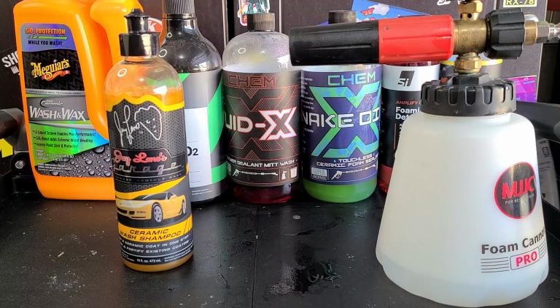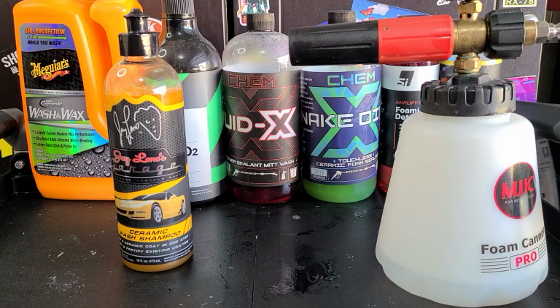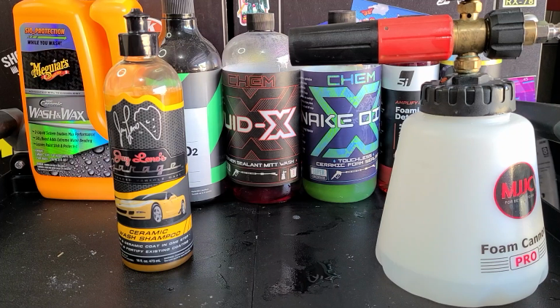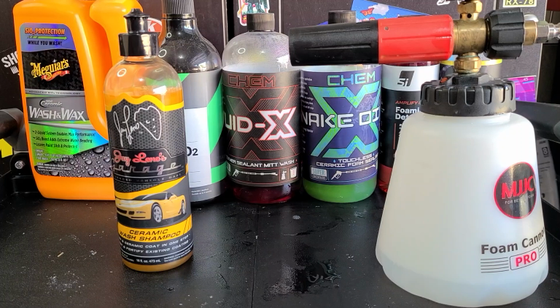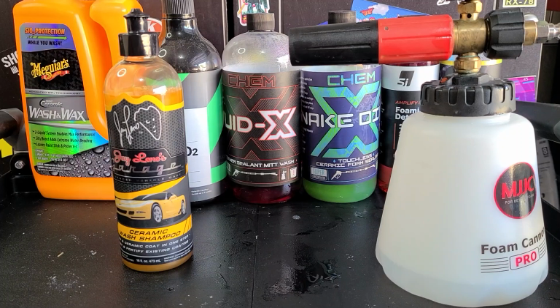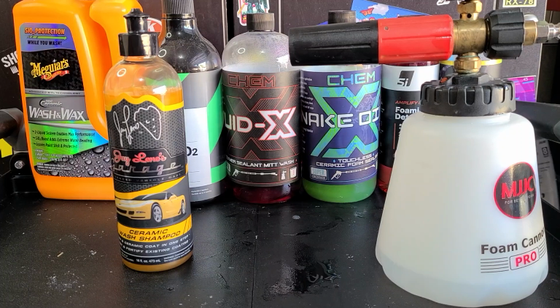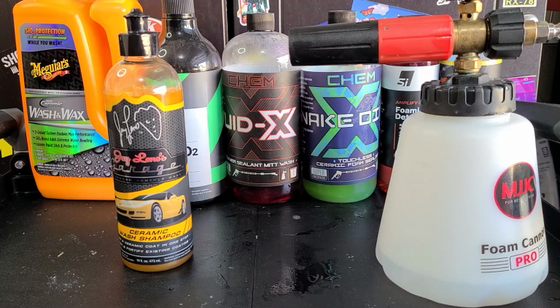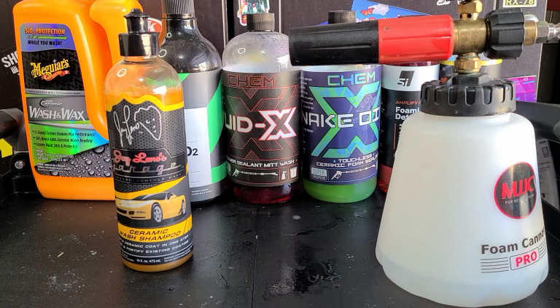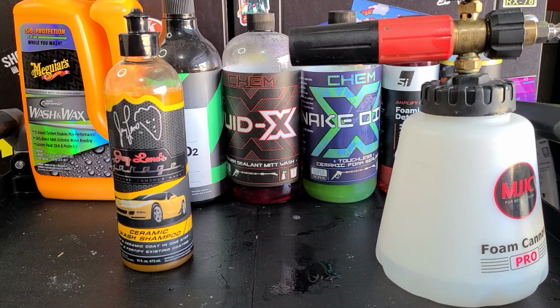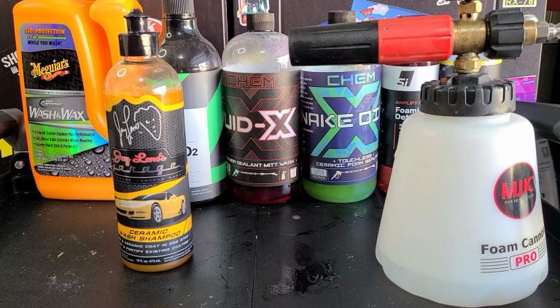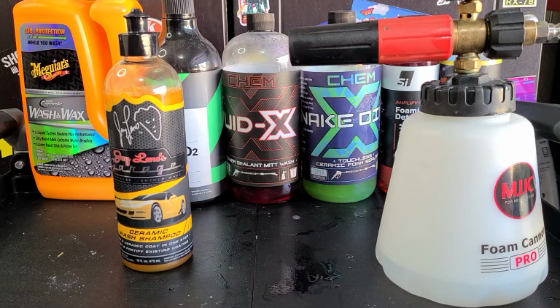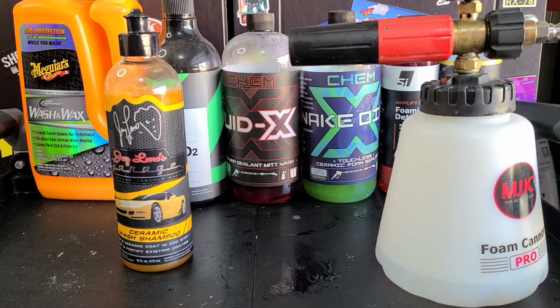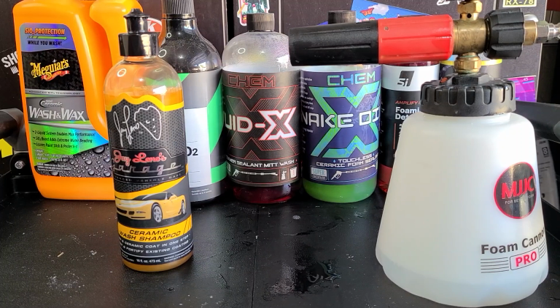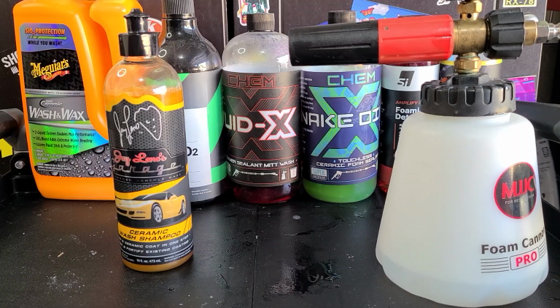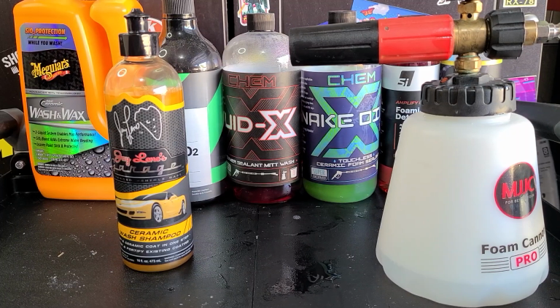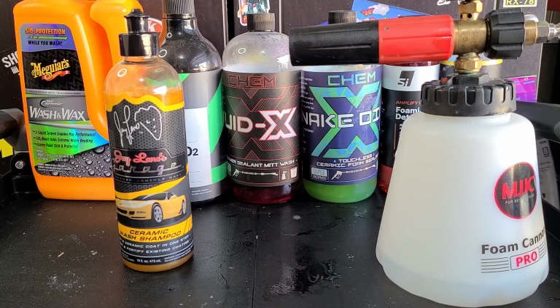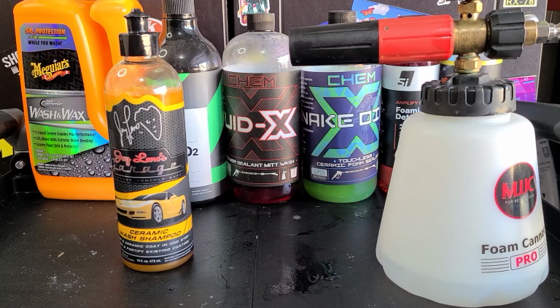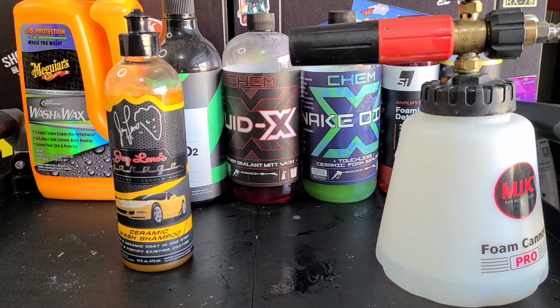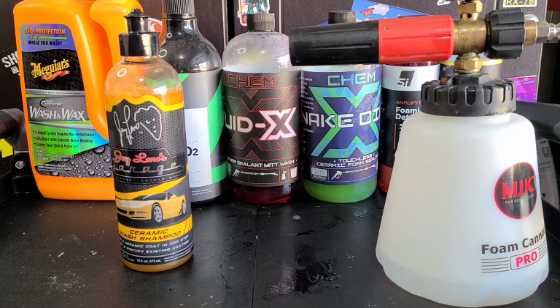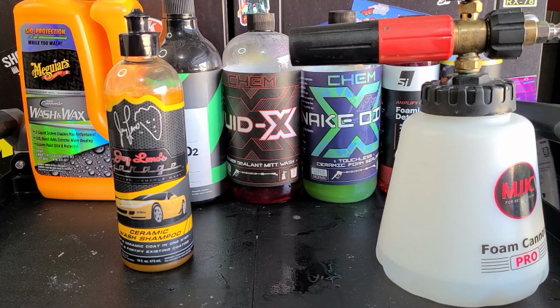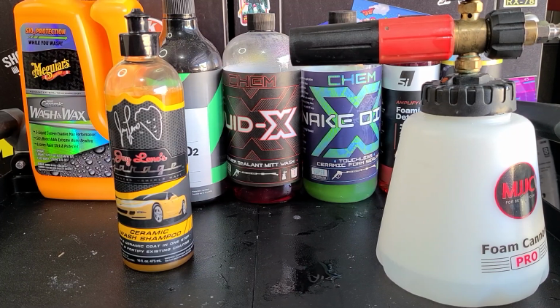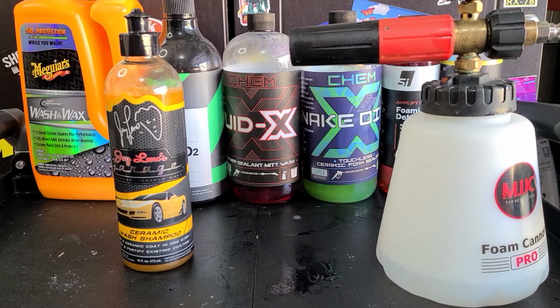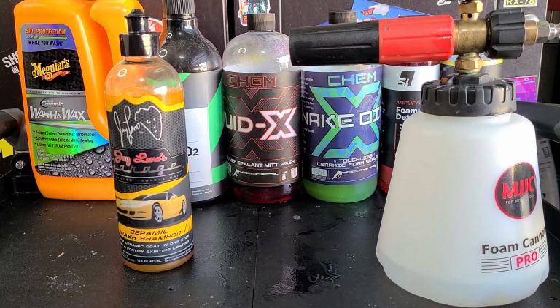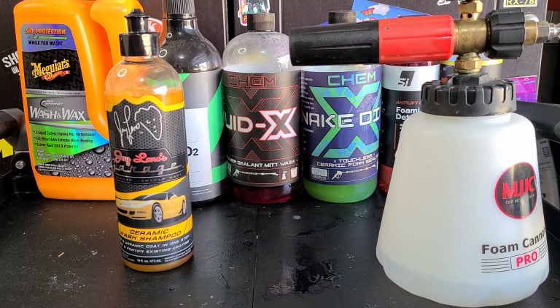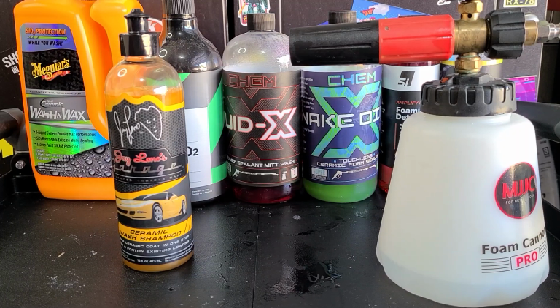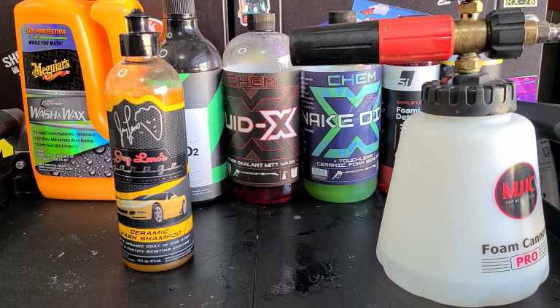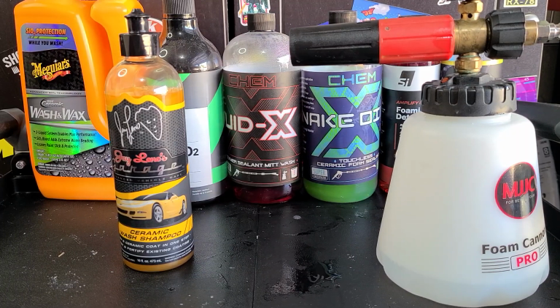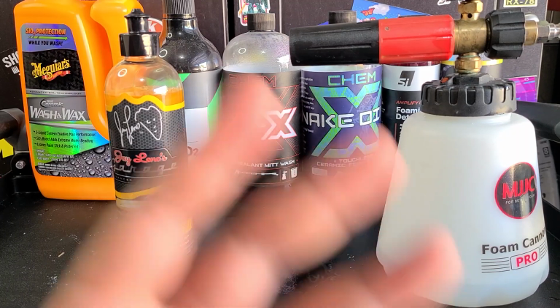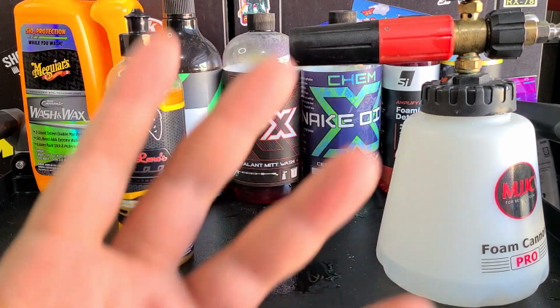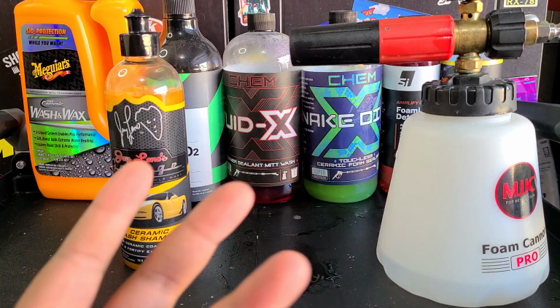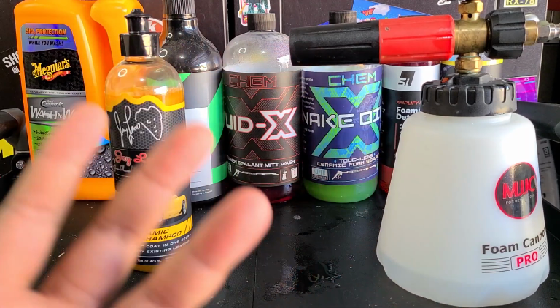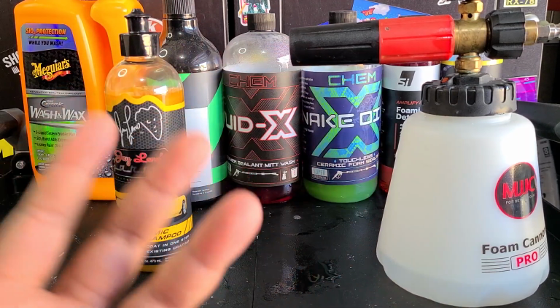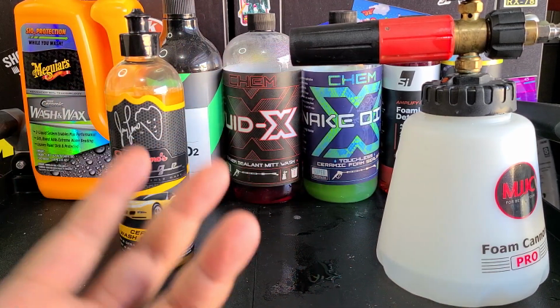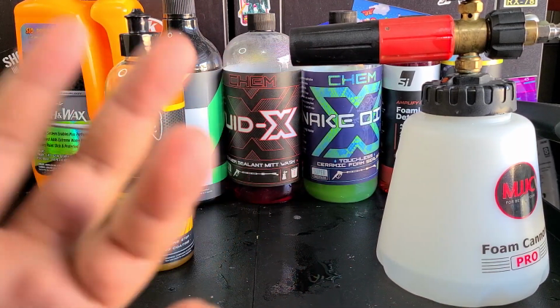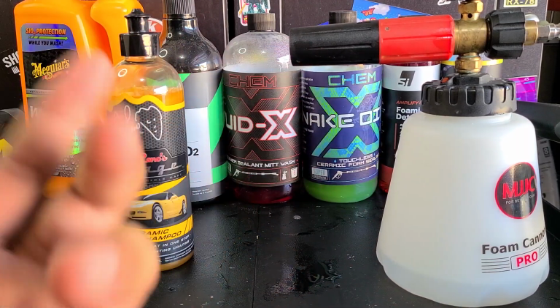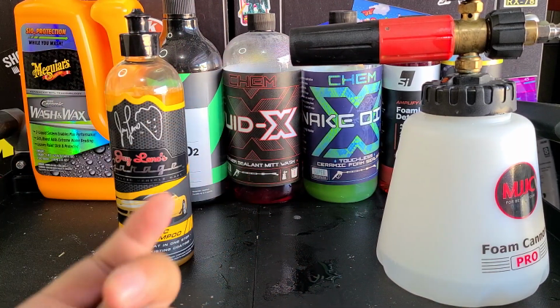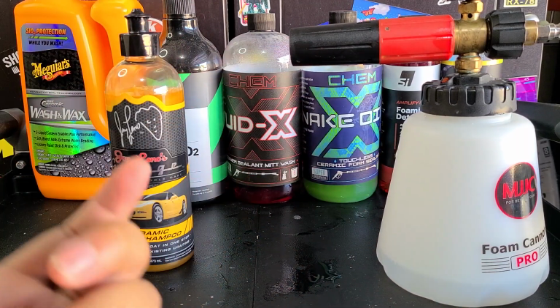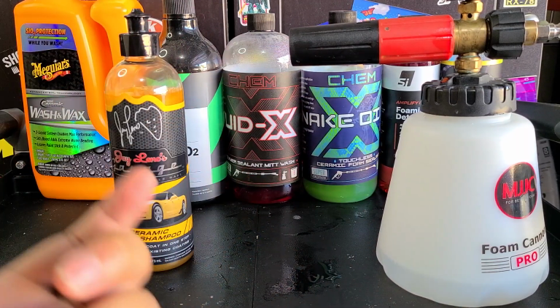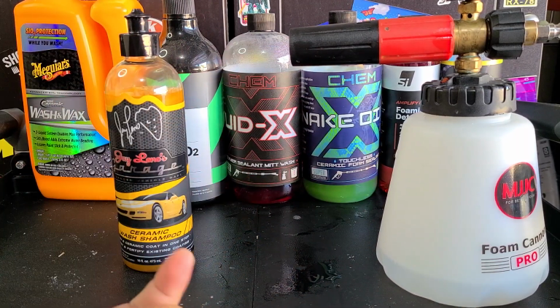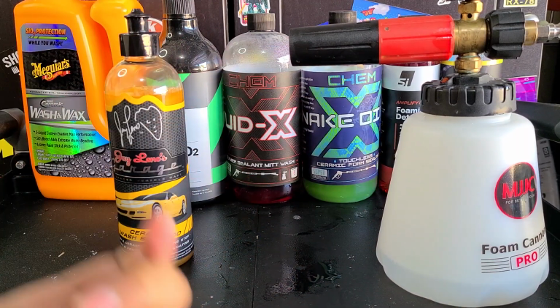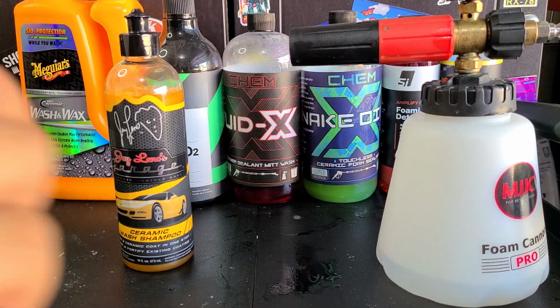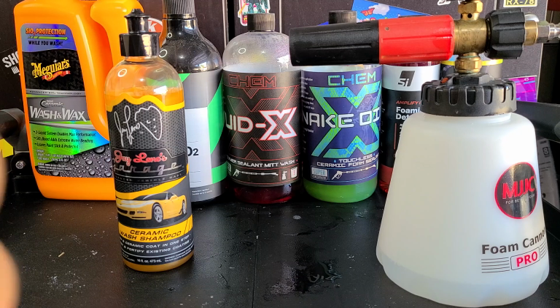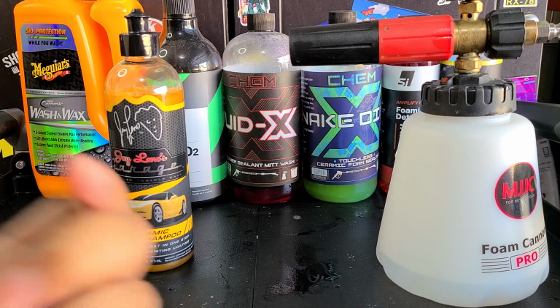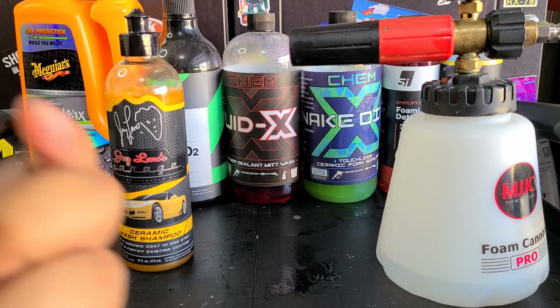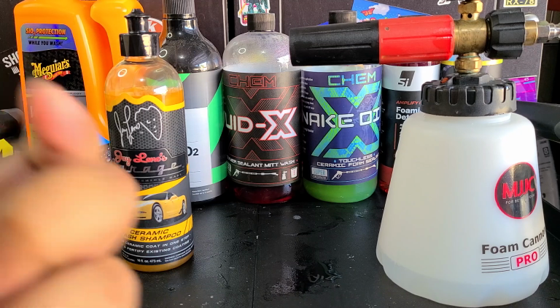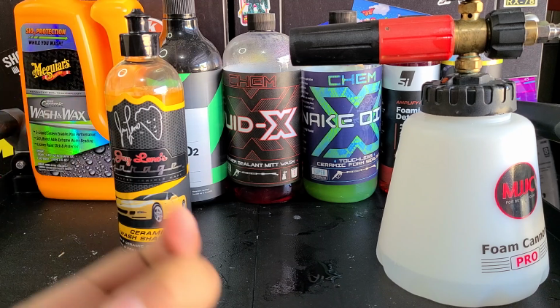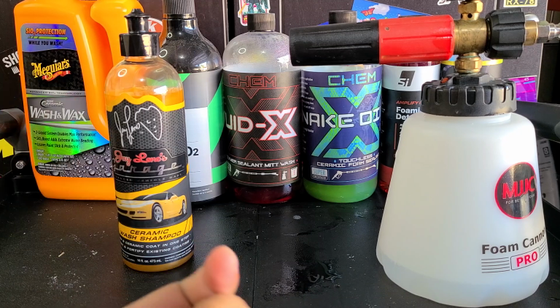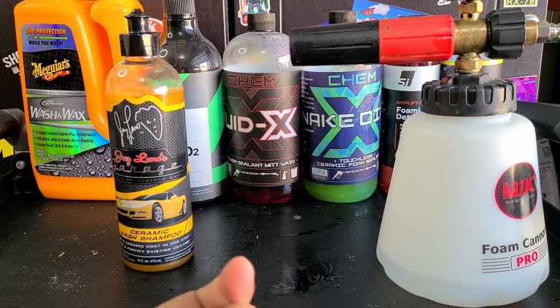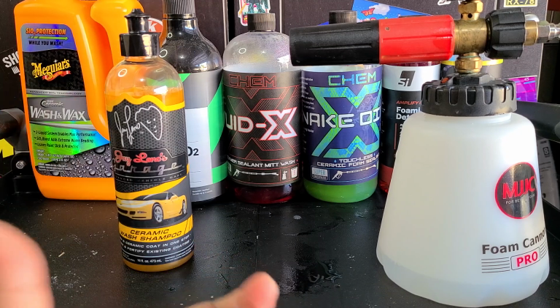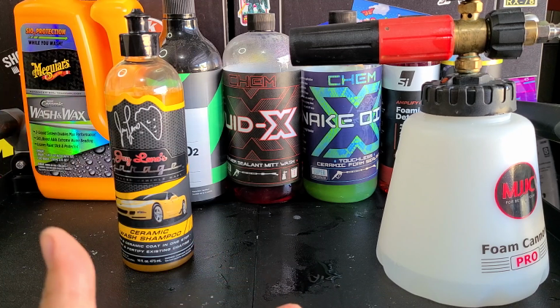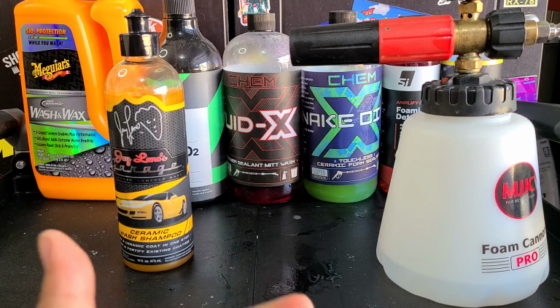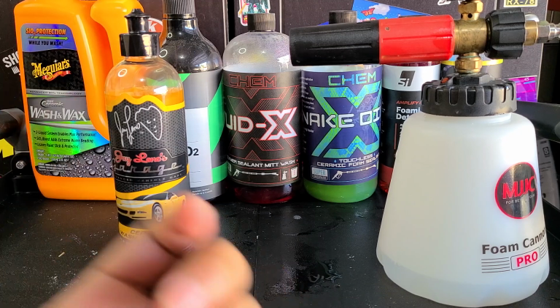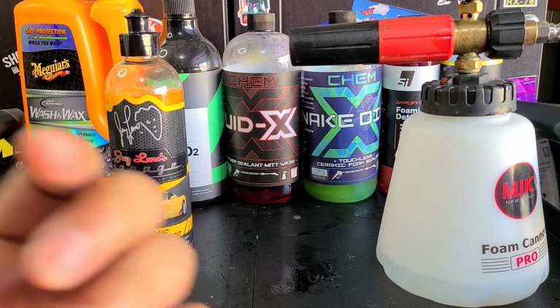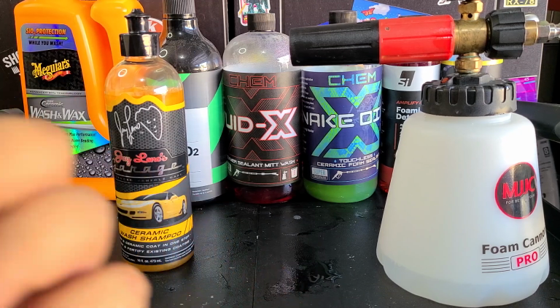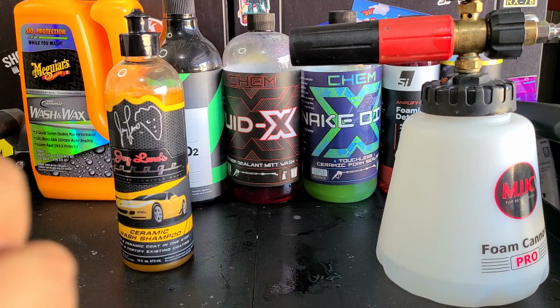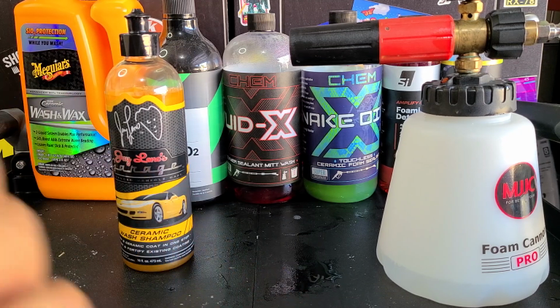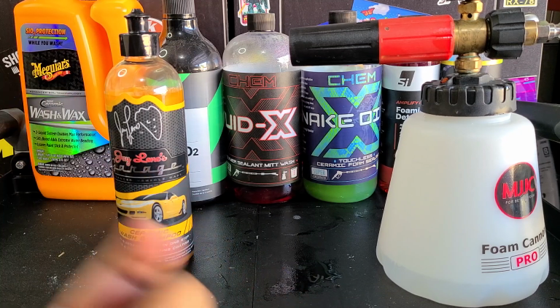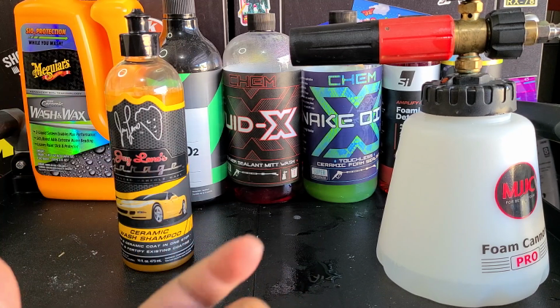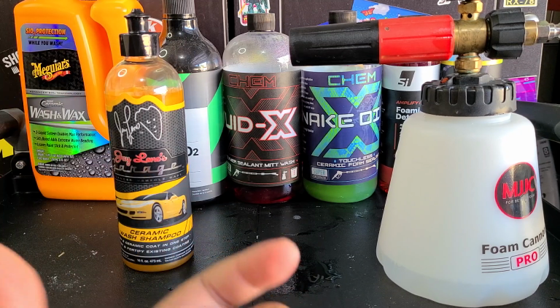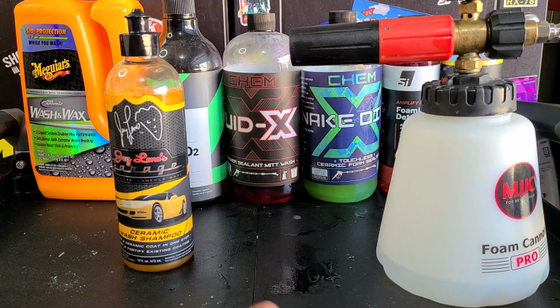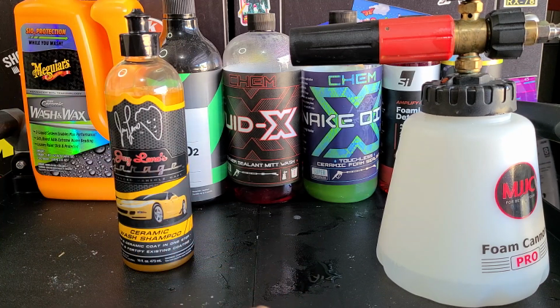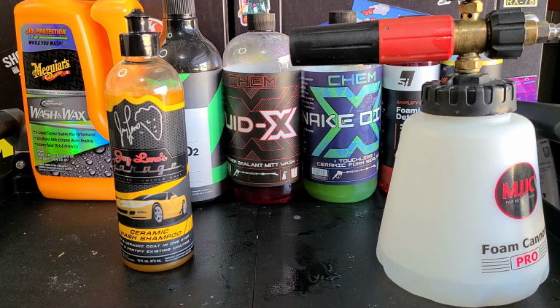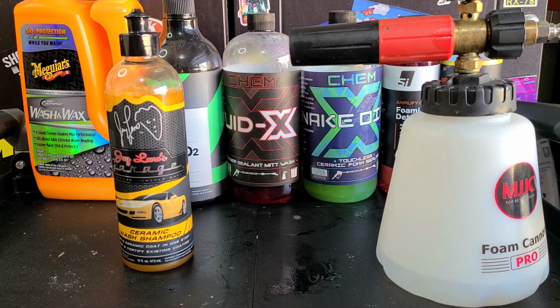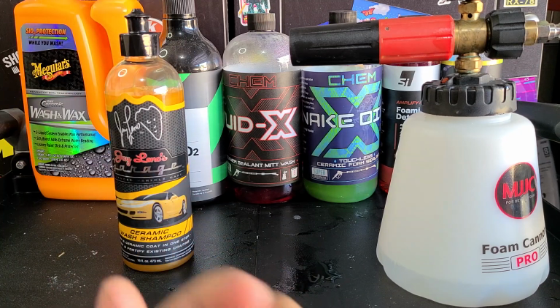Welcome back everybody, Martin with Bellavor Auto Spa. If this is your first time at this channel or if you're not subscribed already, please hit that subscribe button.